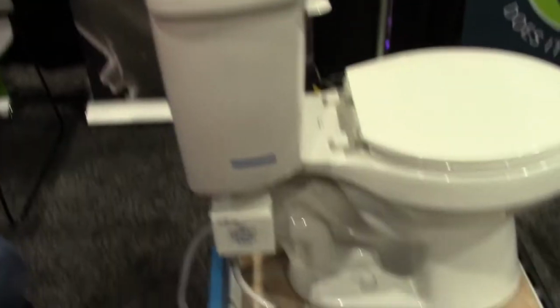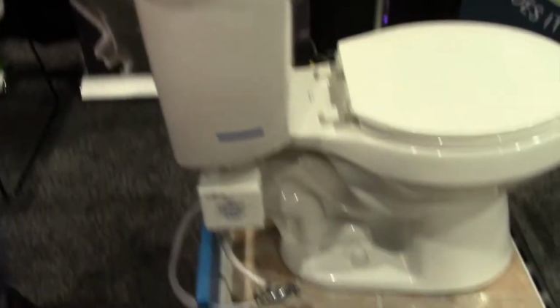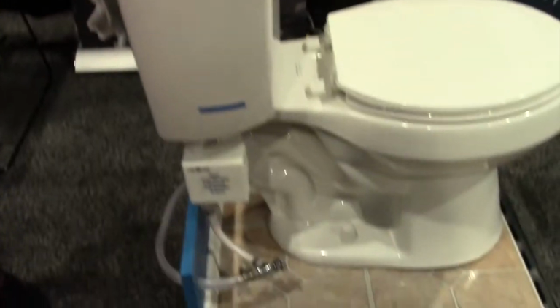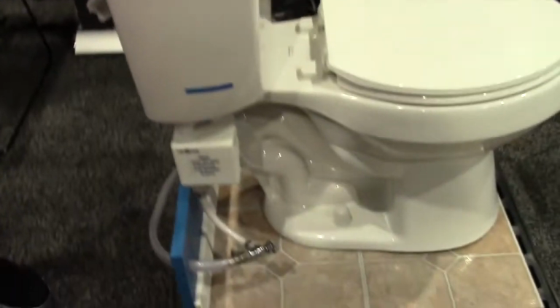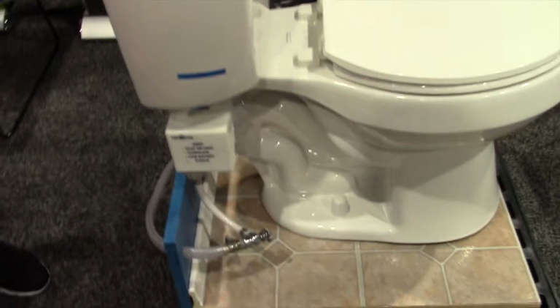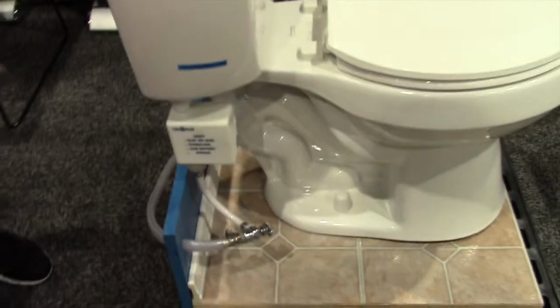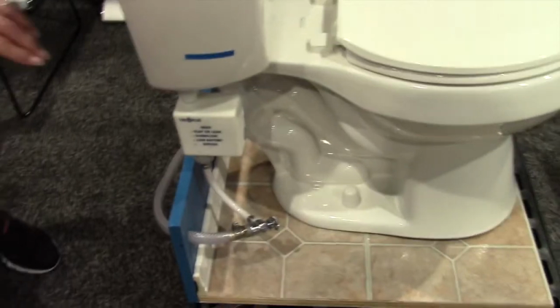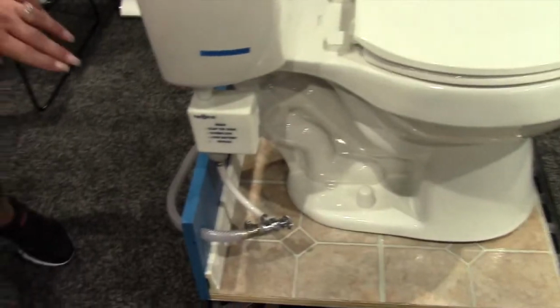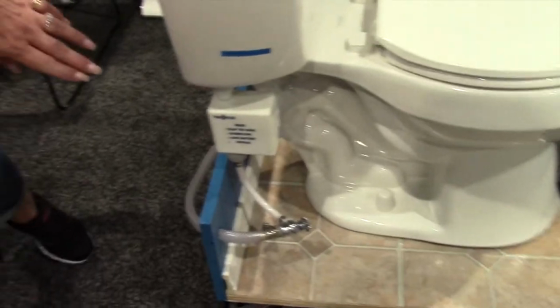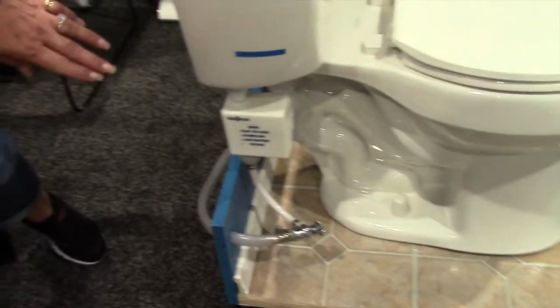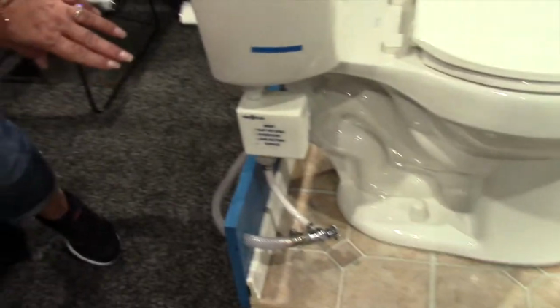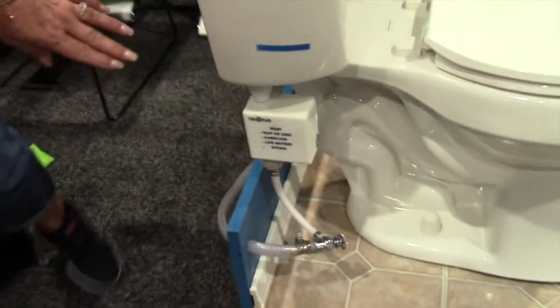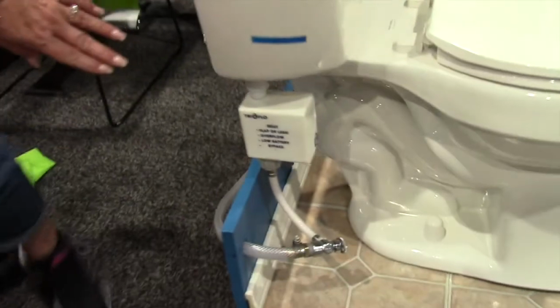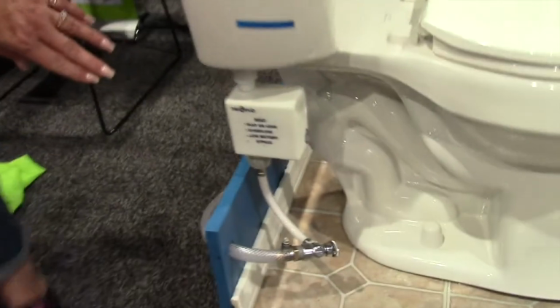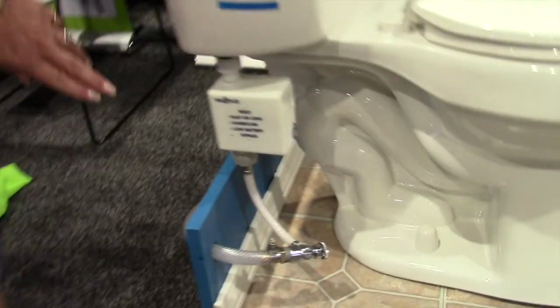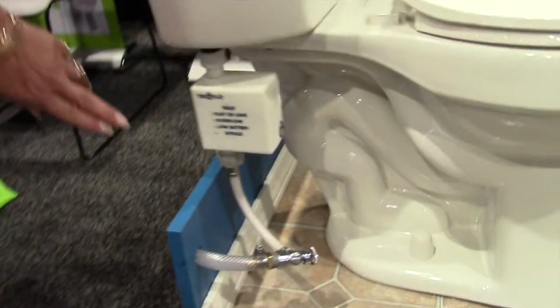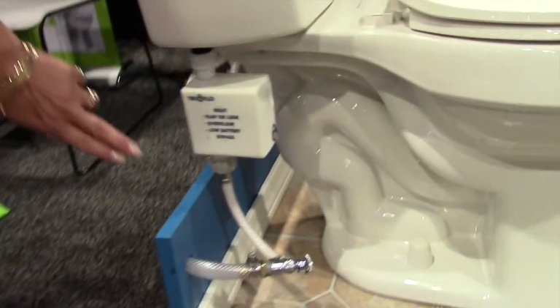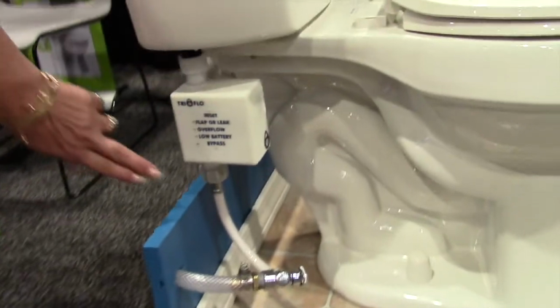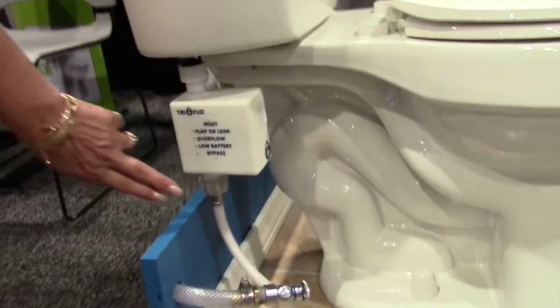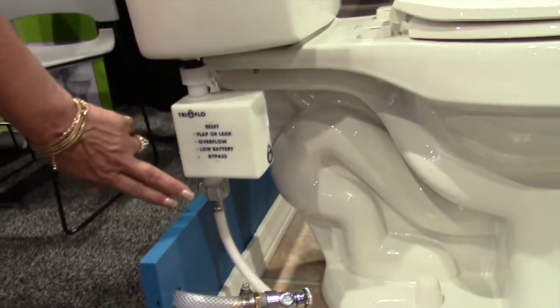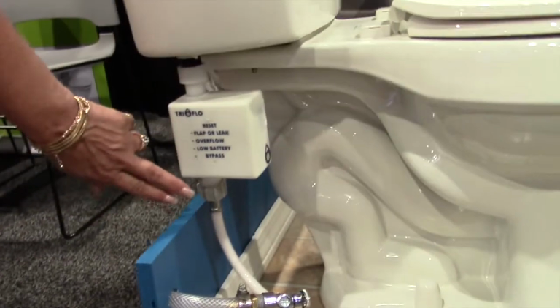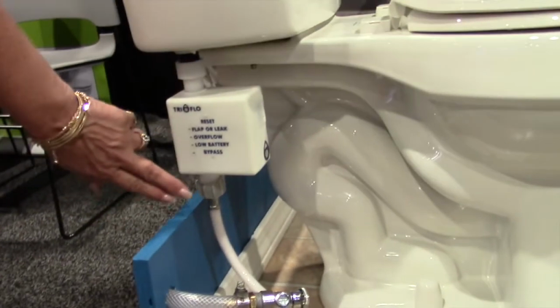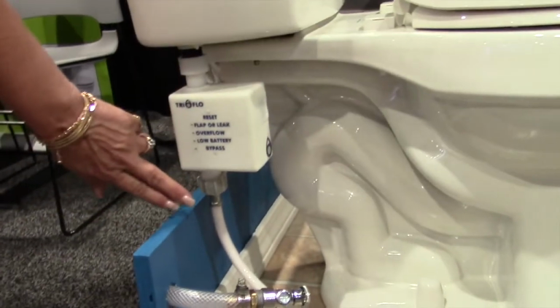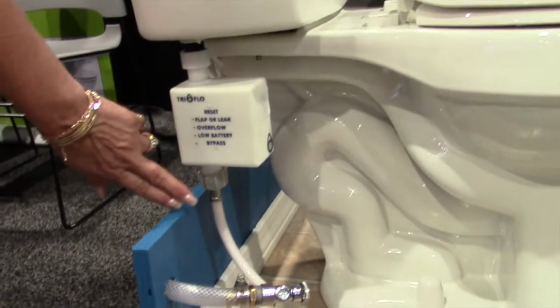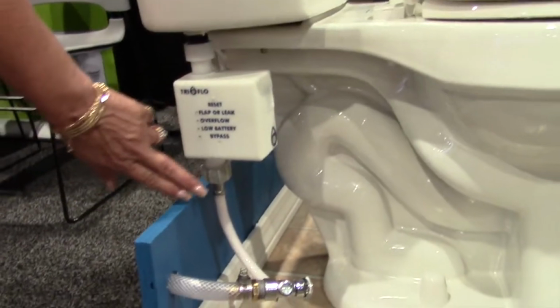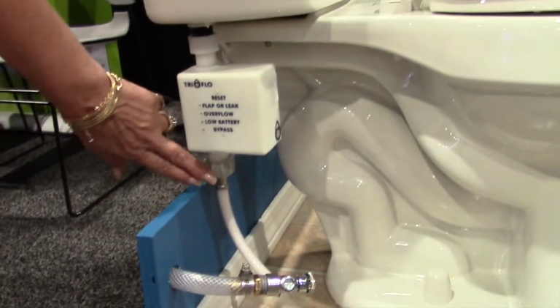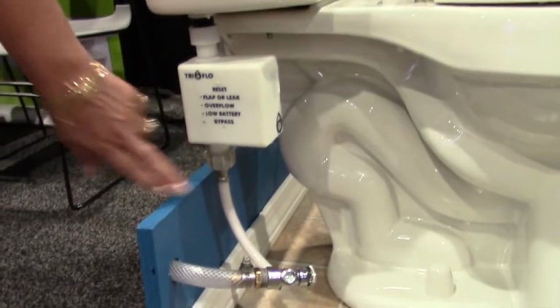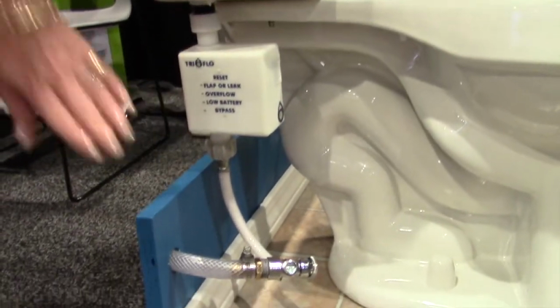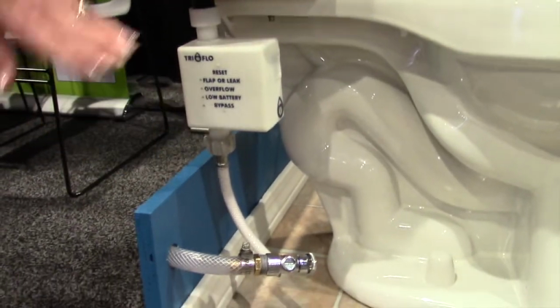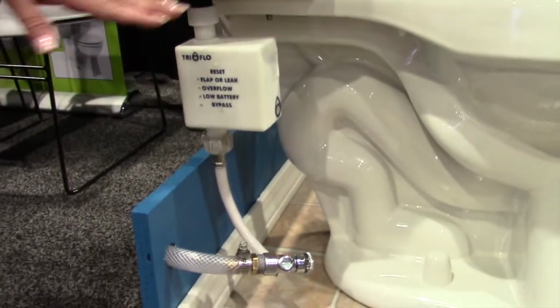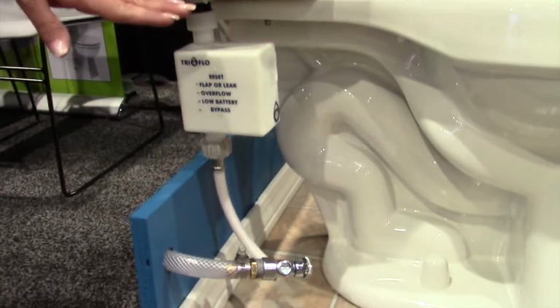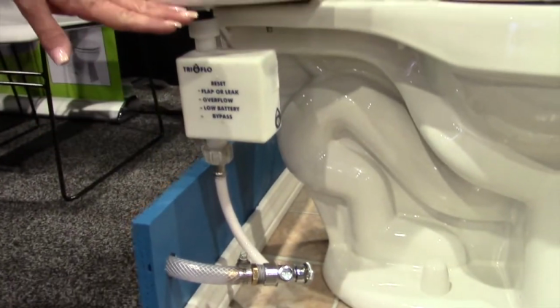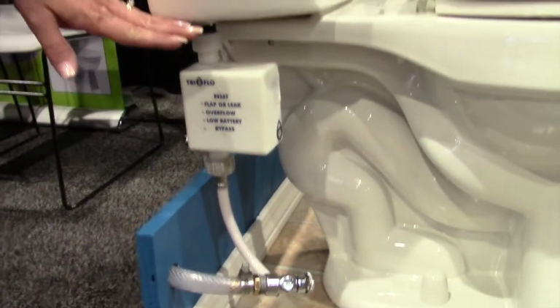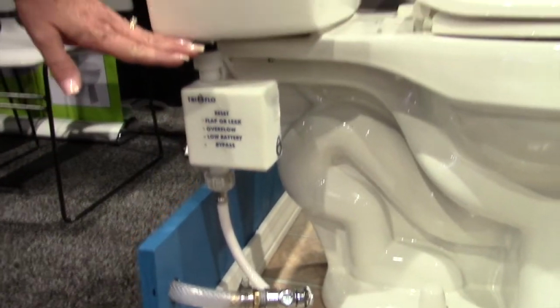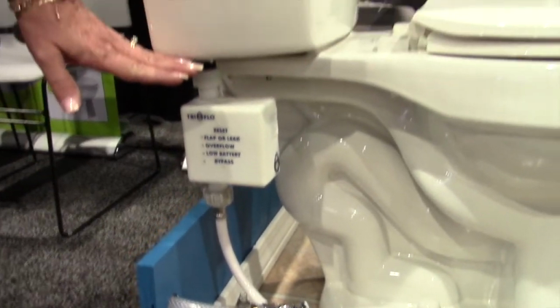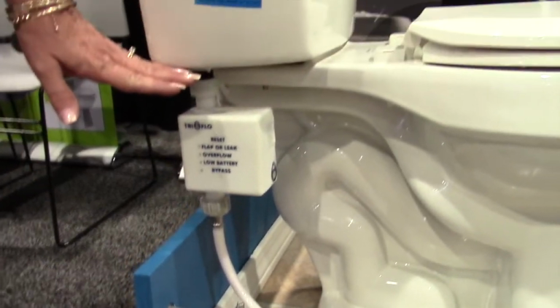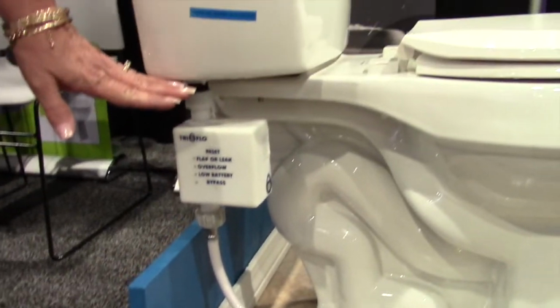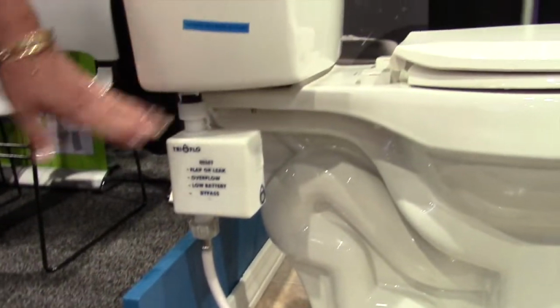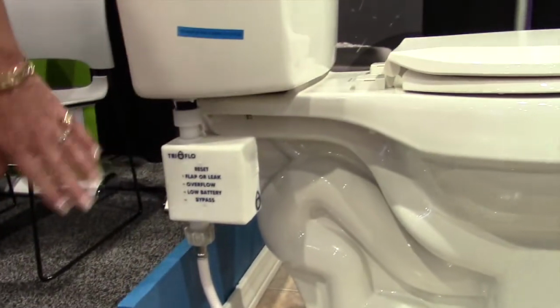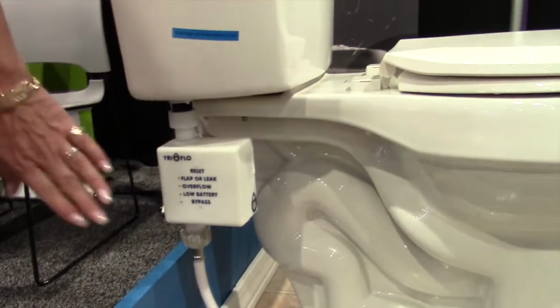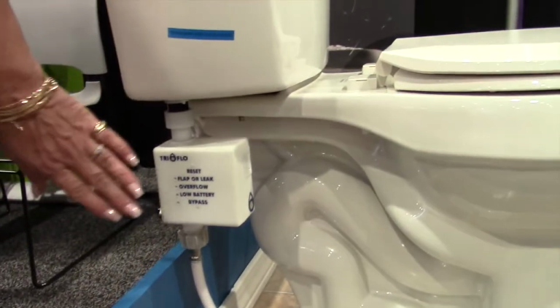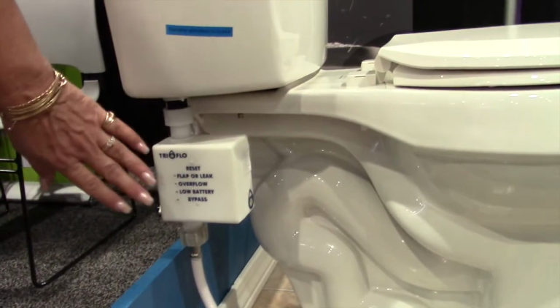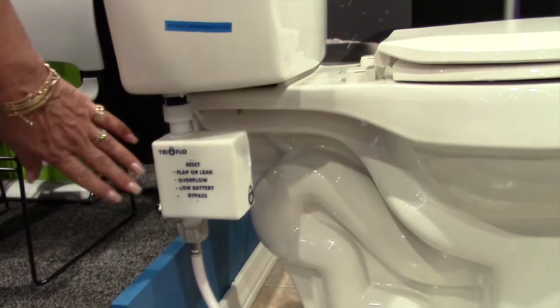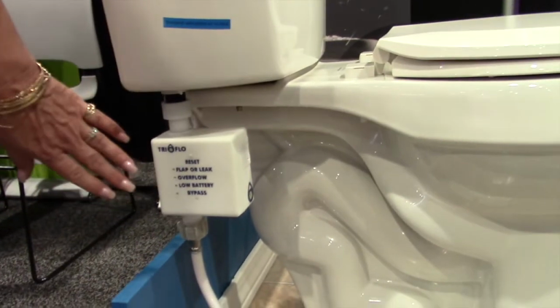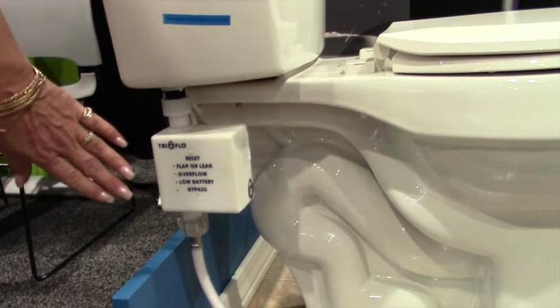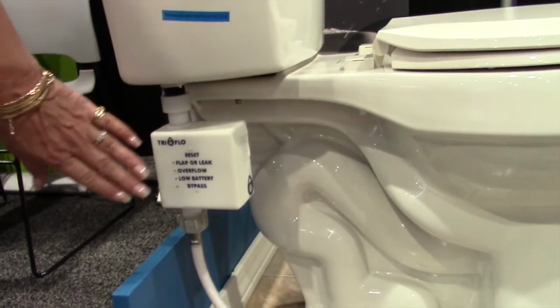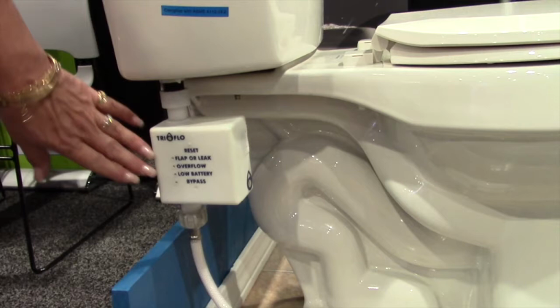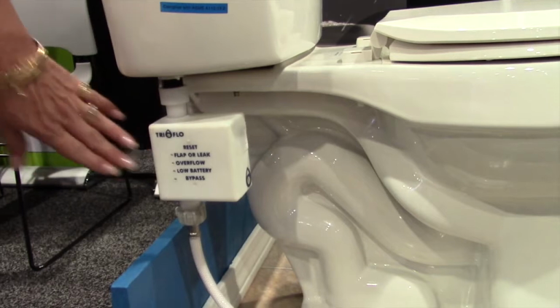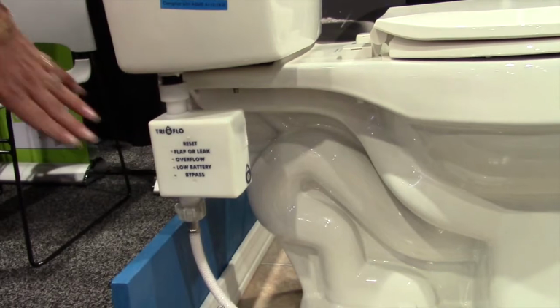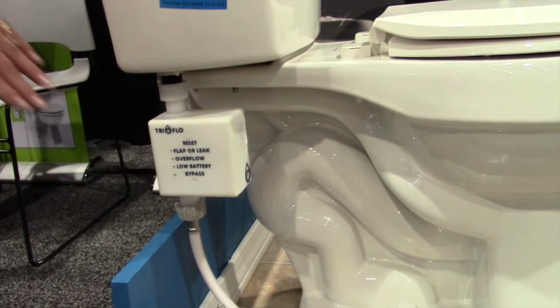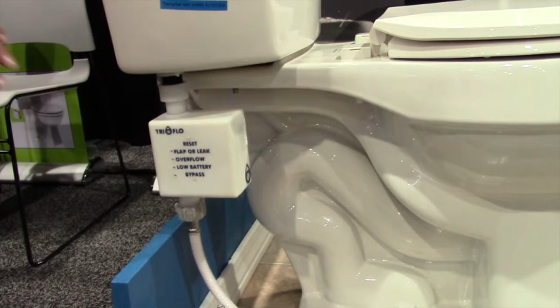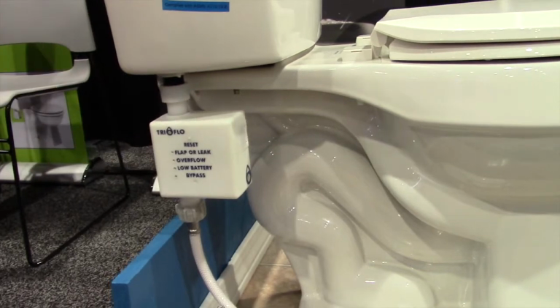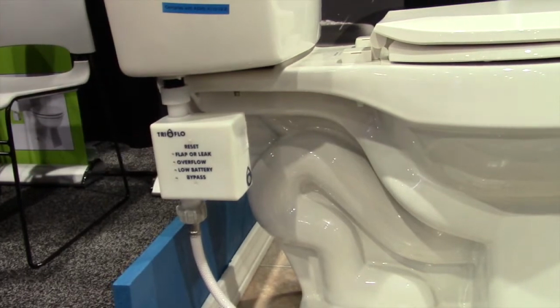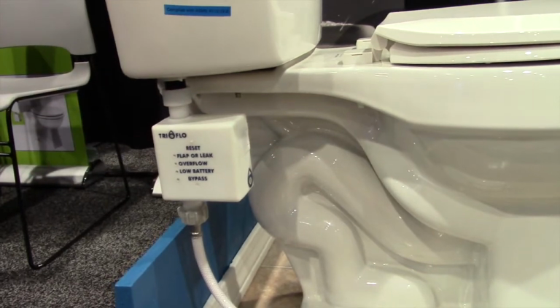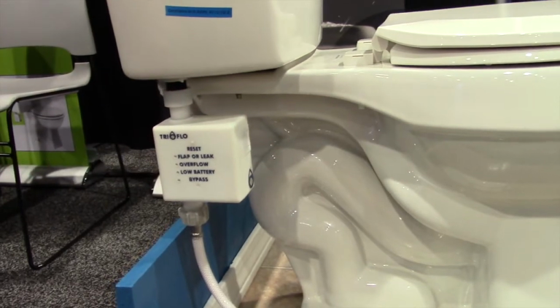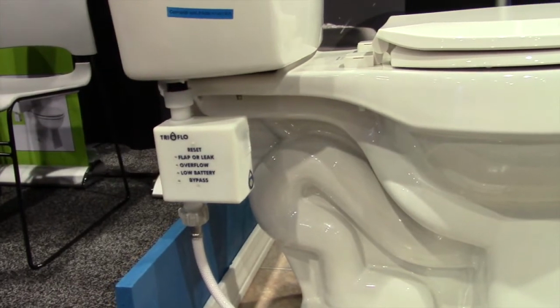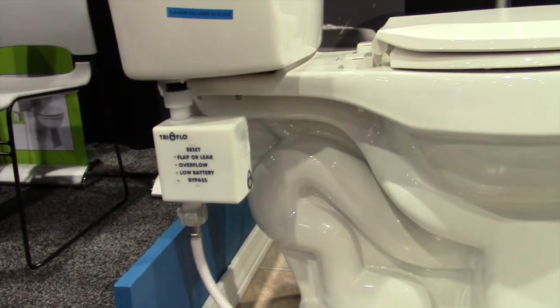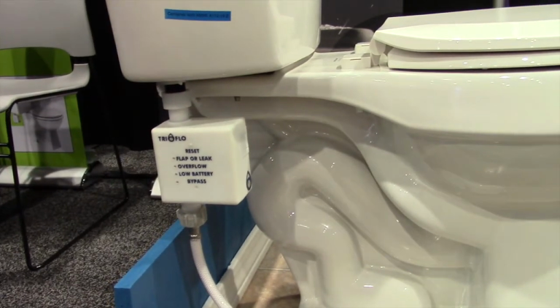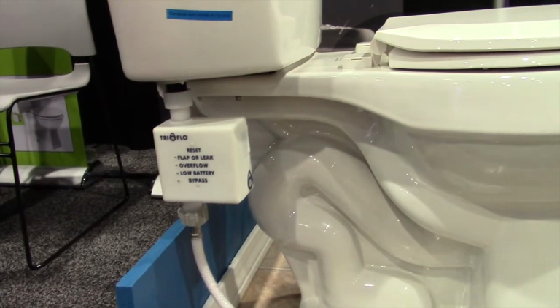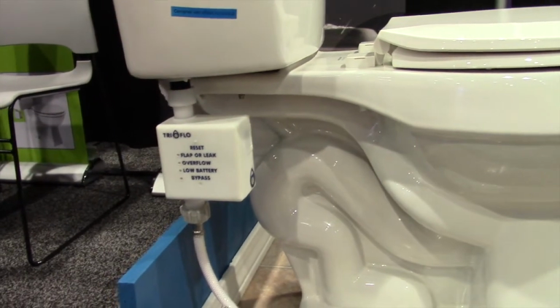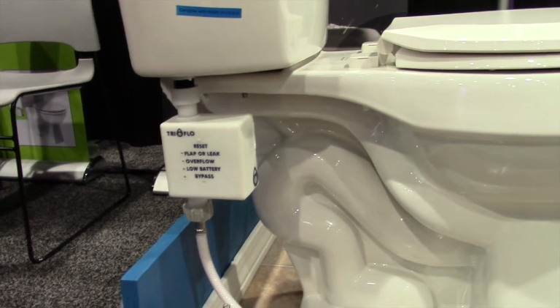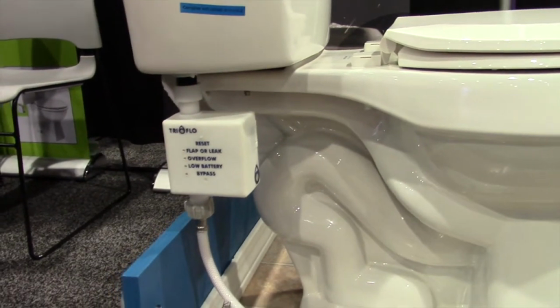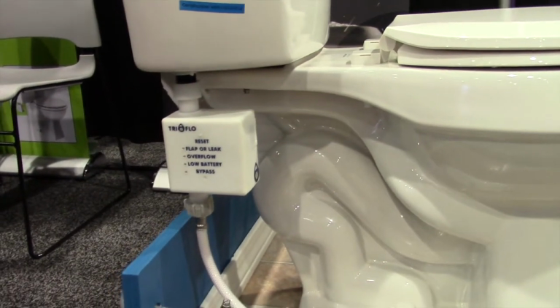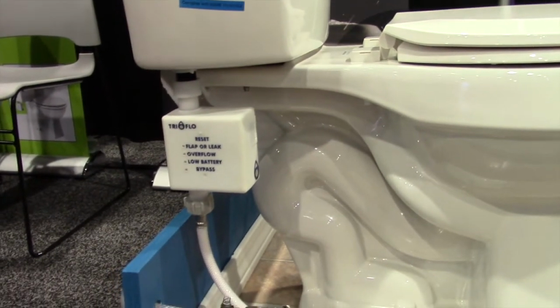We have a device that you simply attach to the water line and the bottom of the tank. It monitors and memorizes the habits of your toilet.